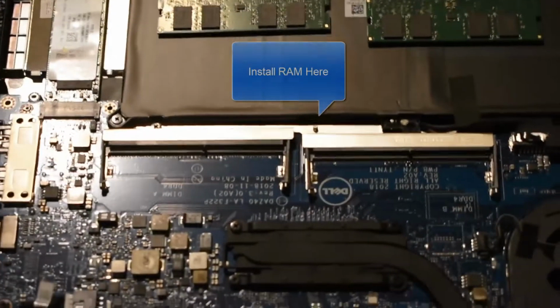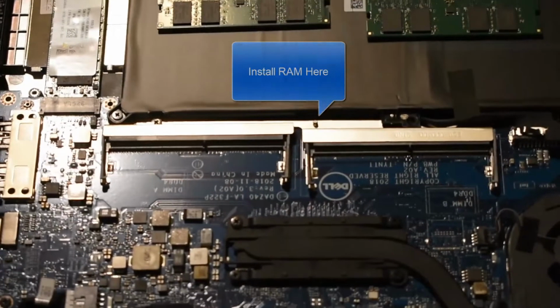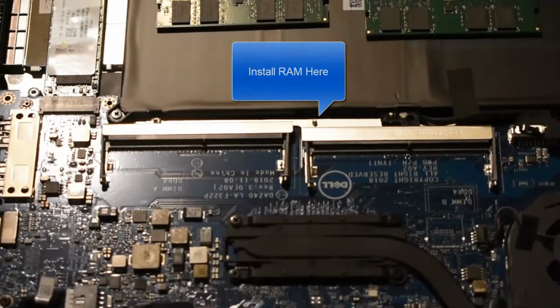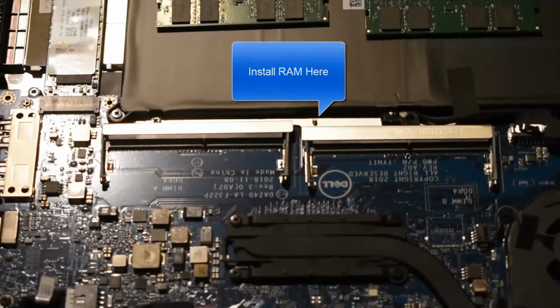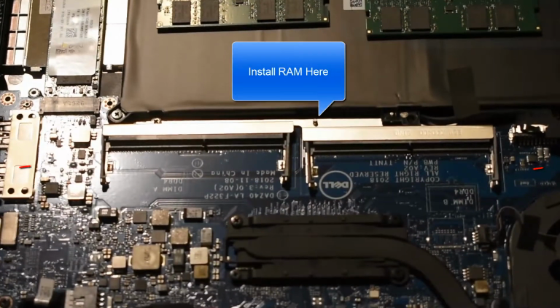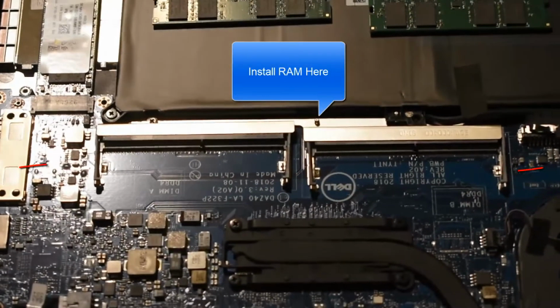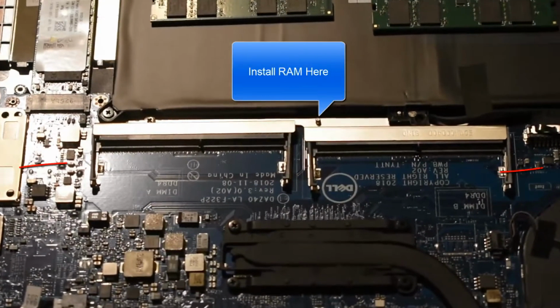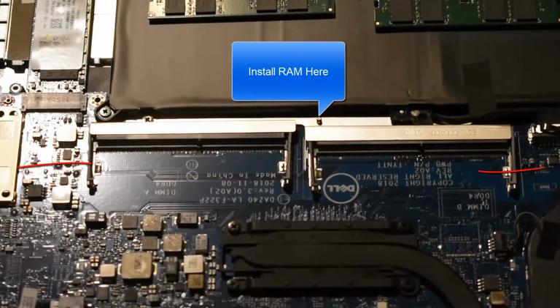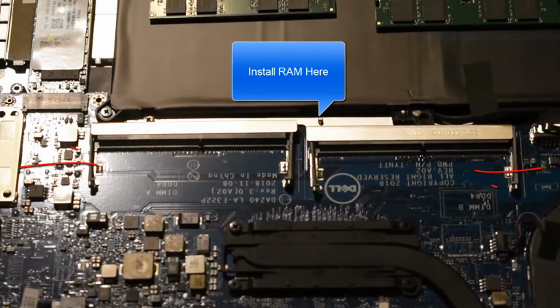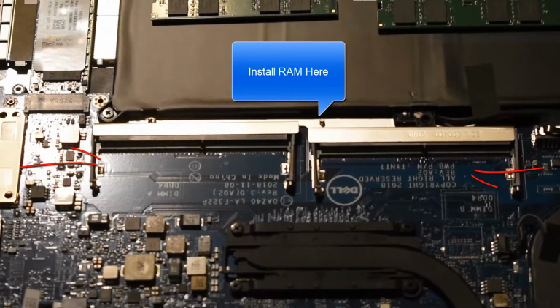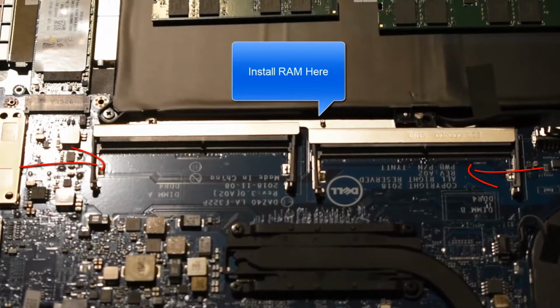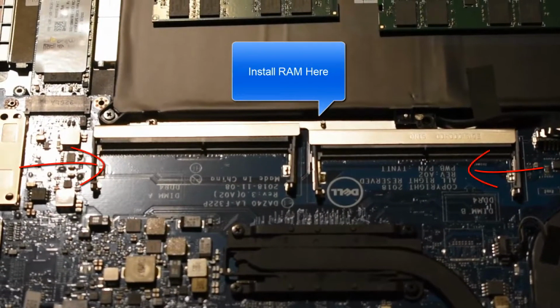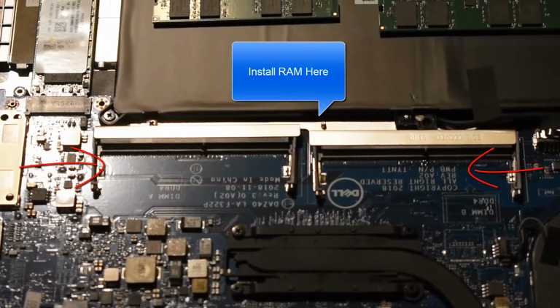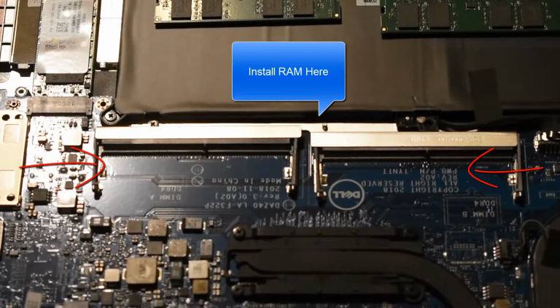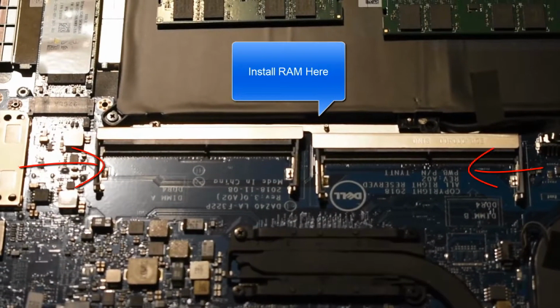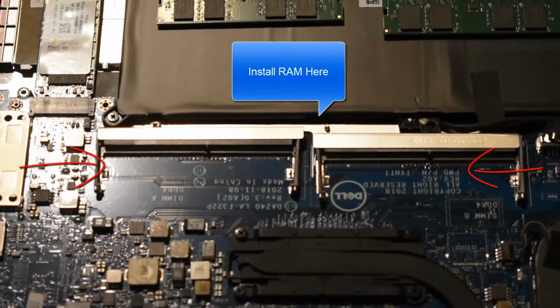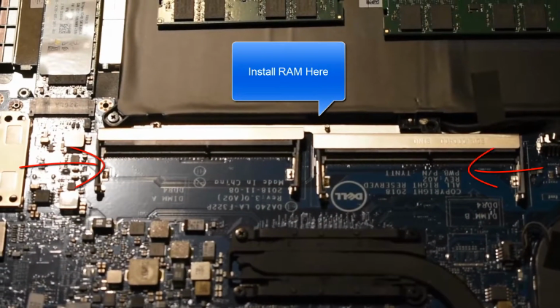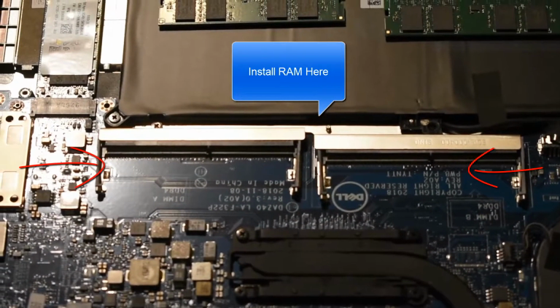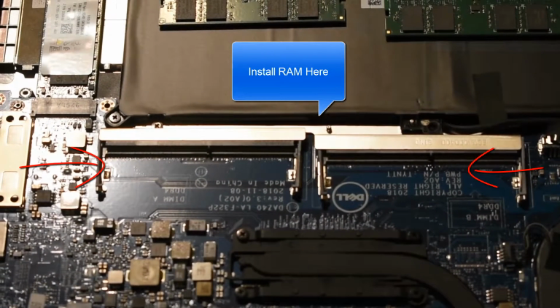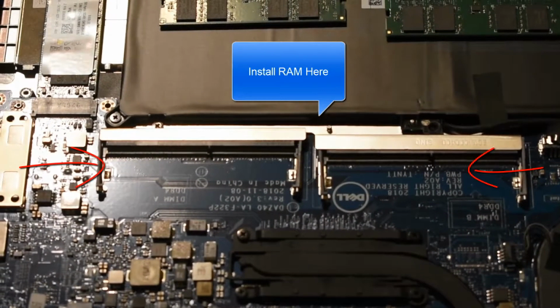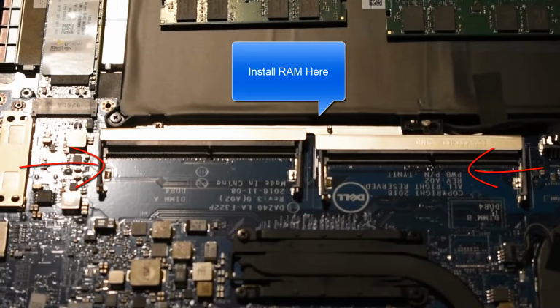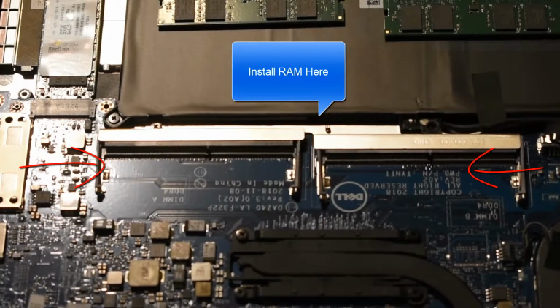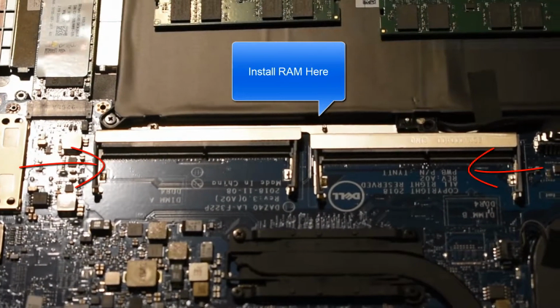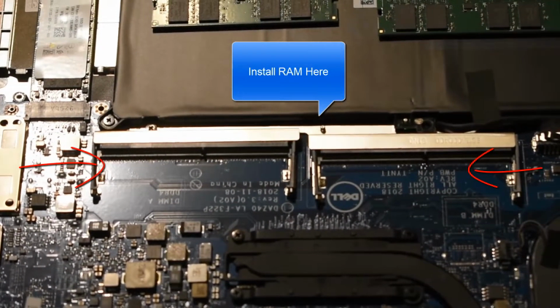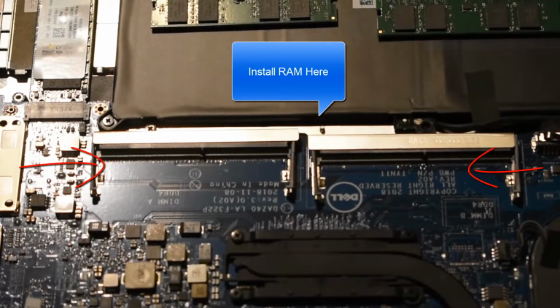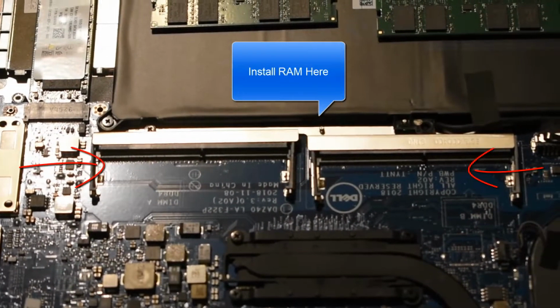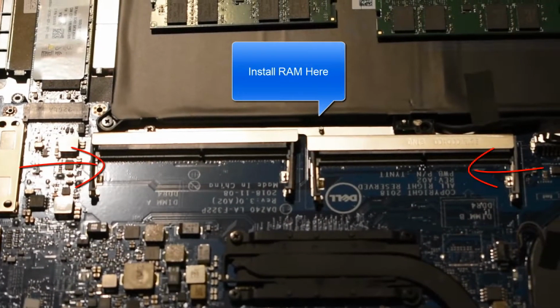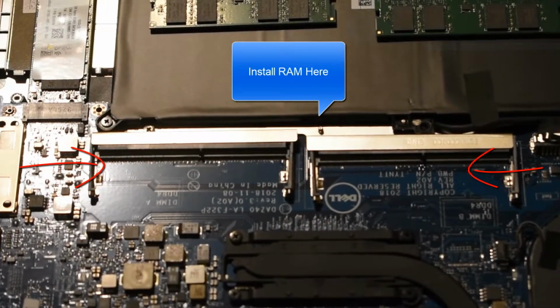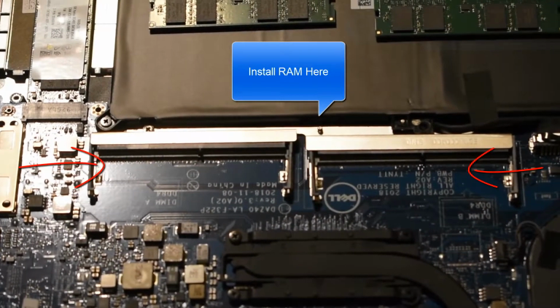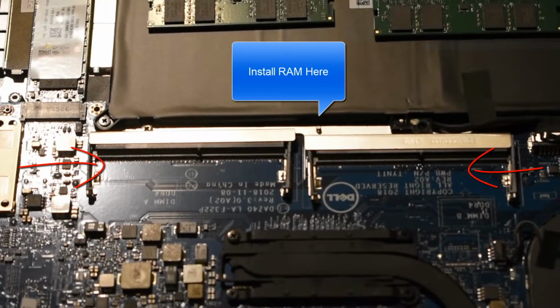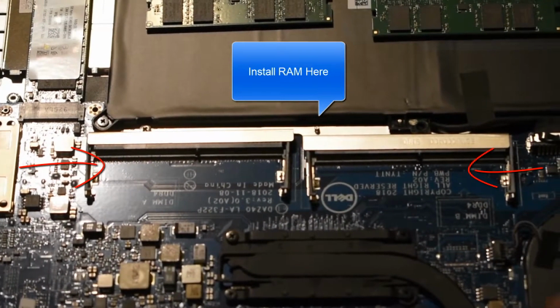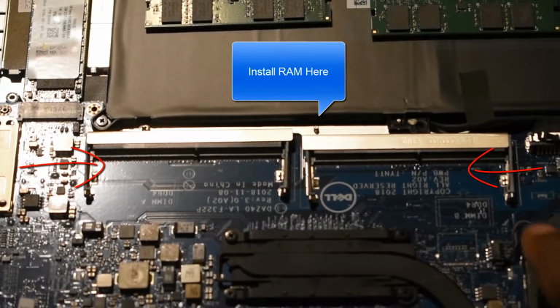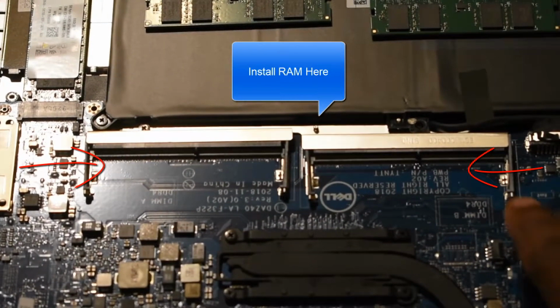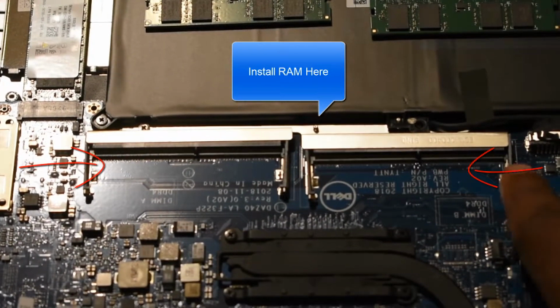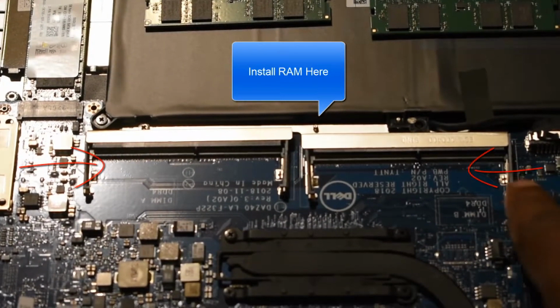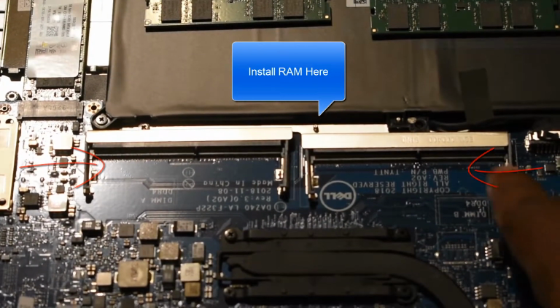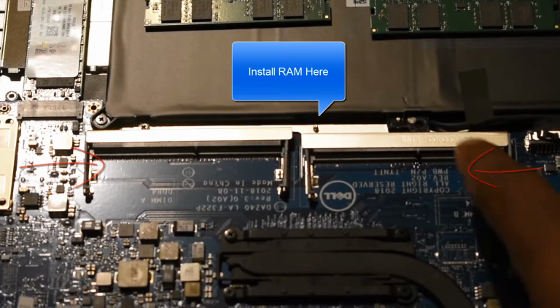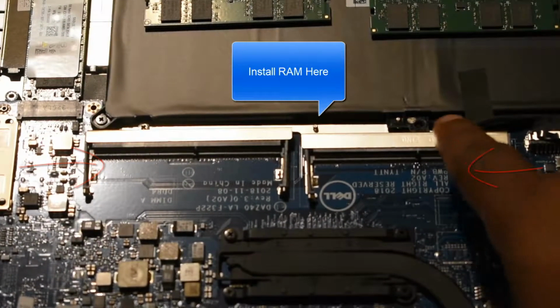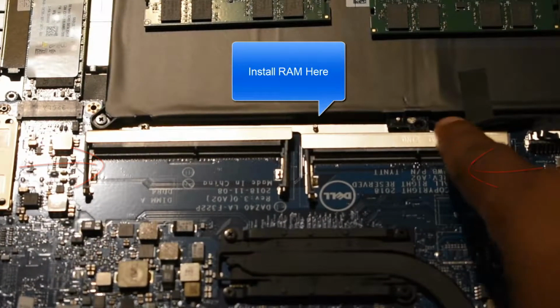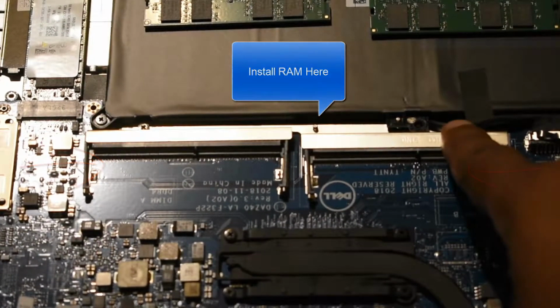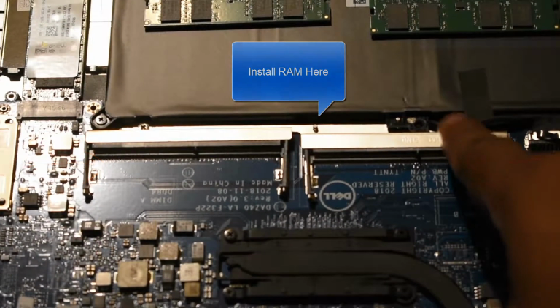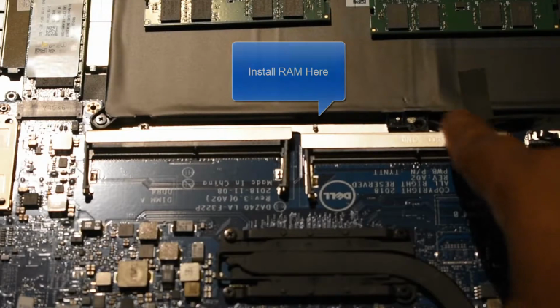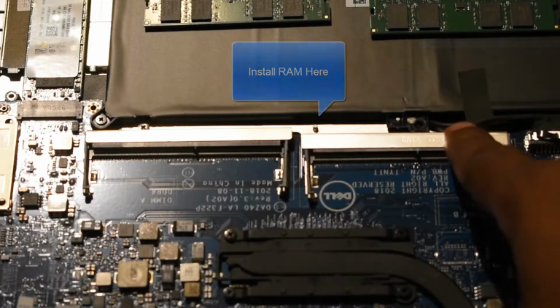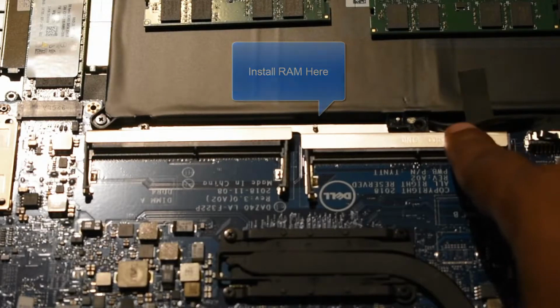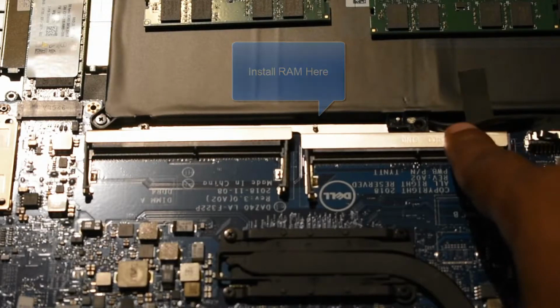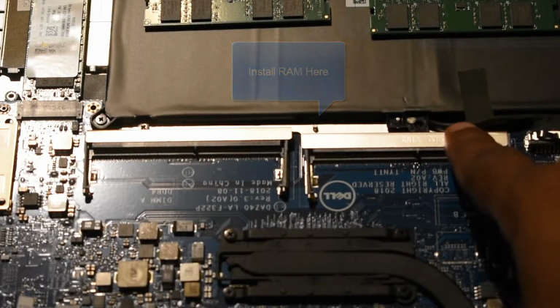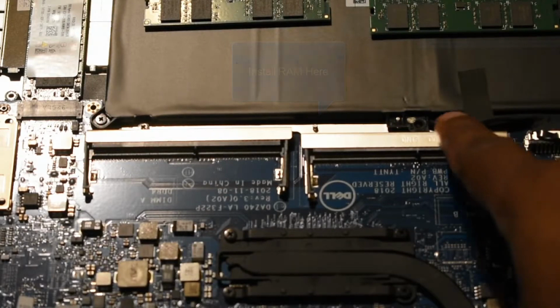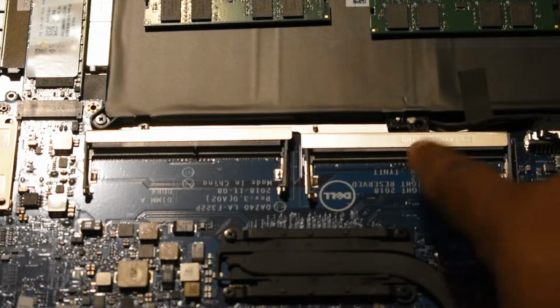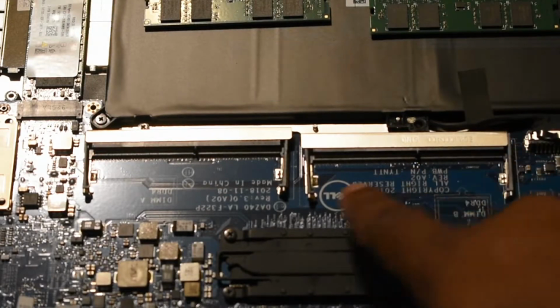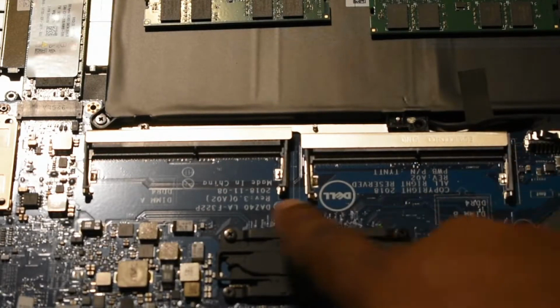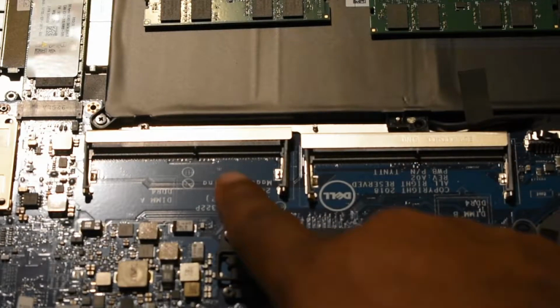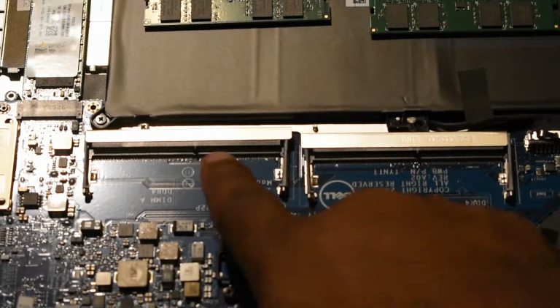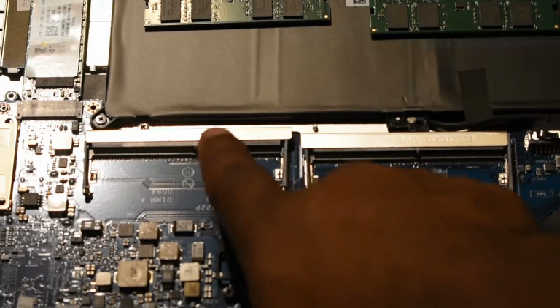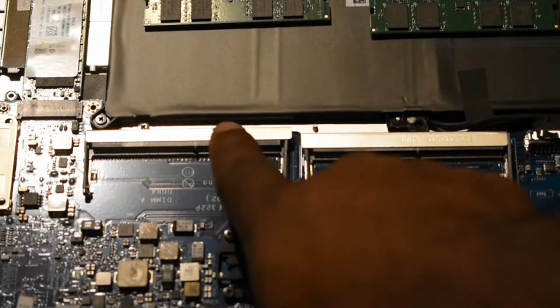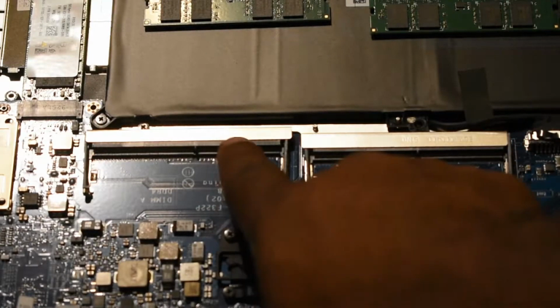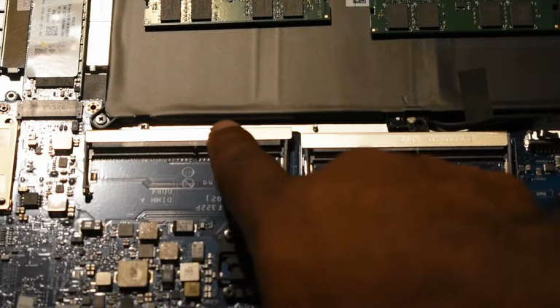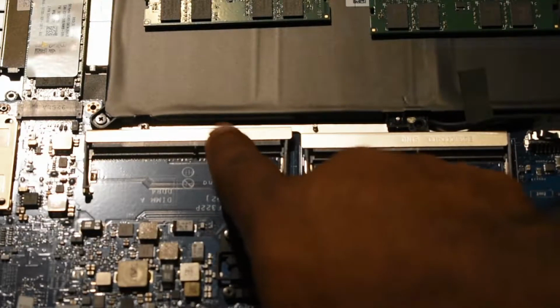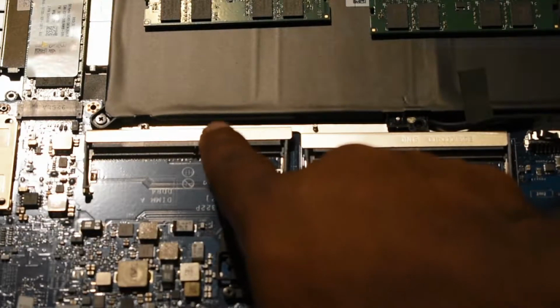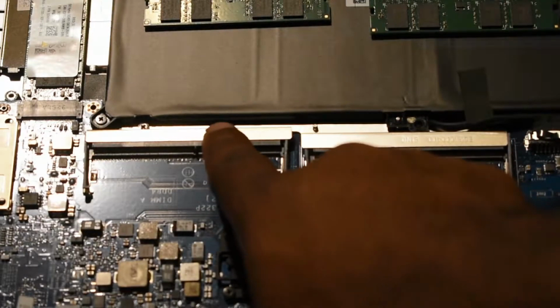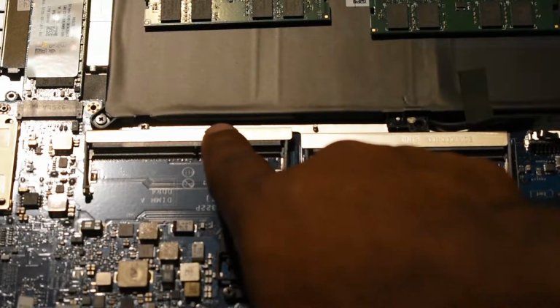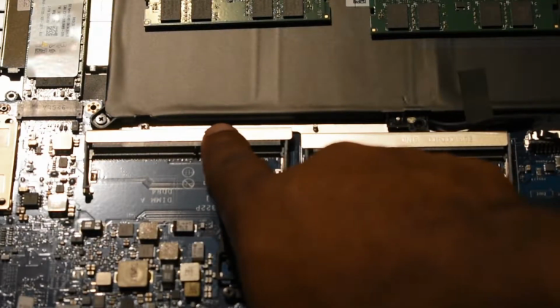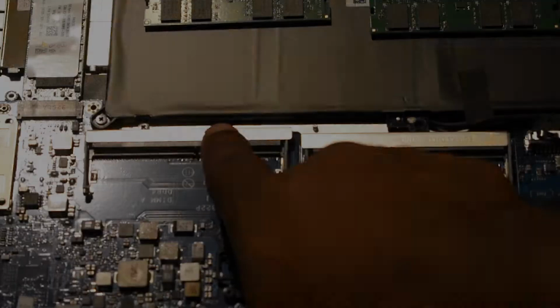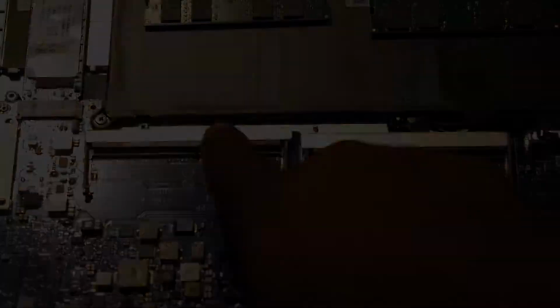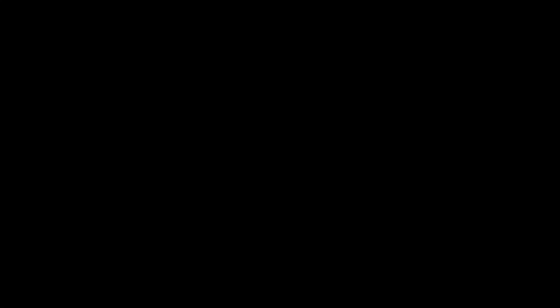What's up guys, Omni Tech here back with another video. In this tutorial I'll be showing you guys how to install RAM in your laptop.